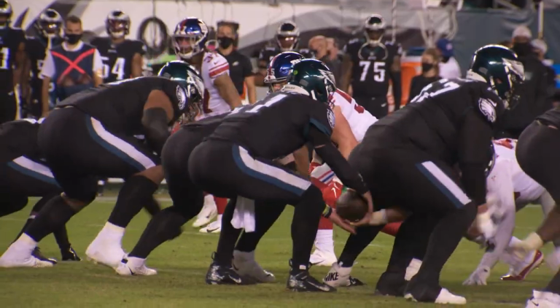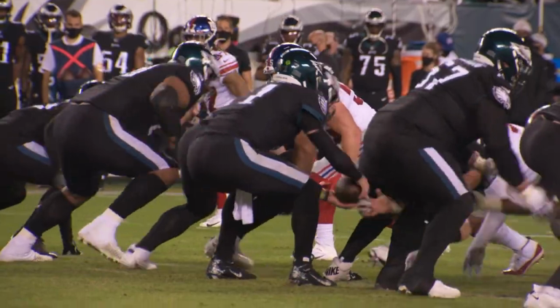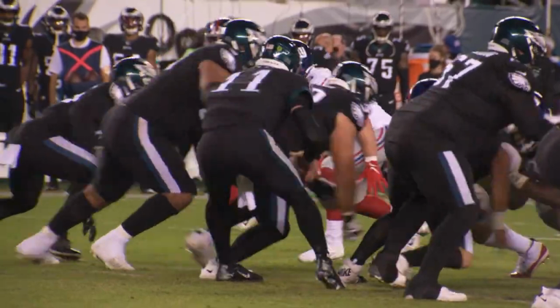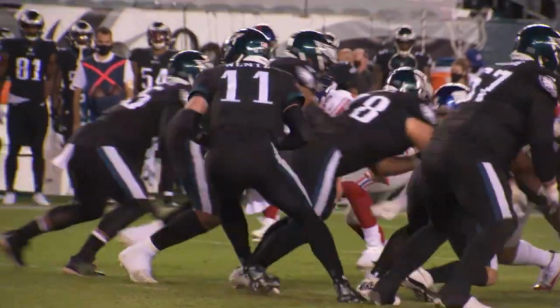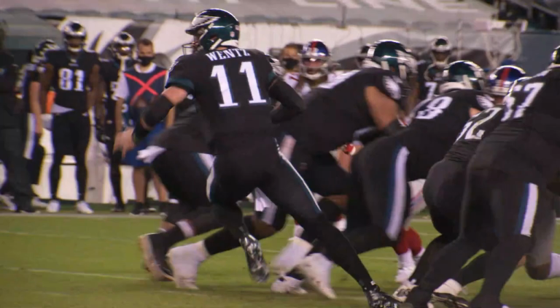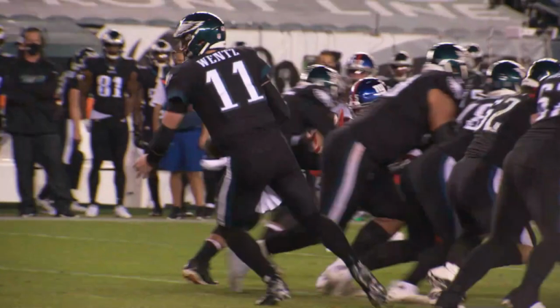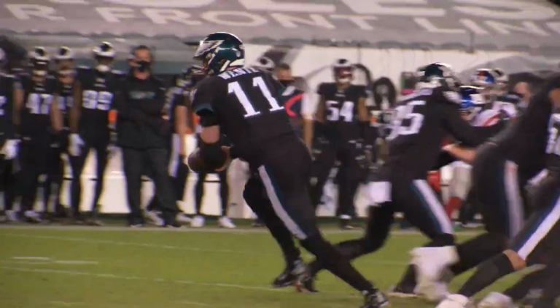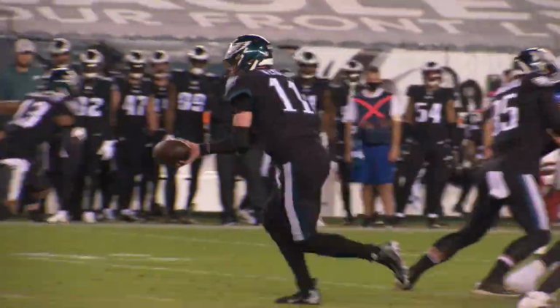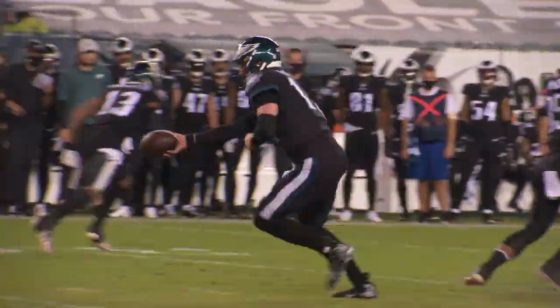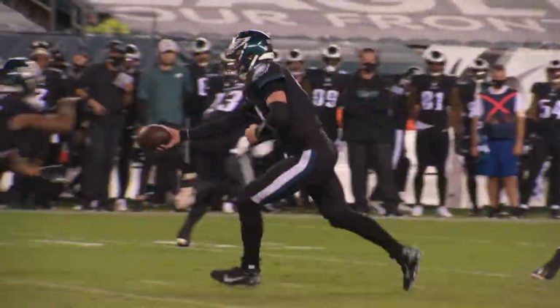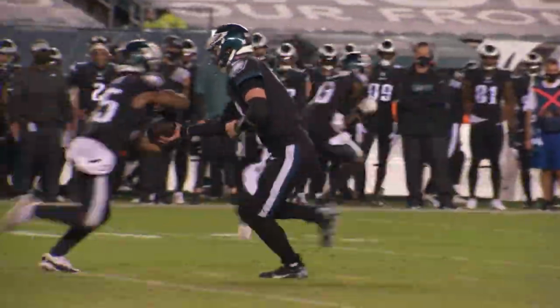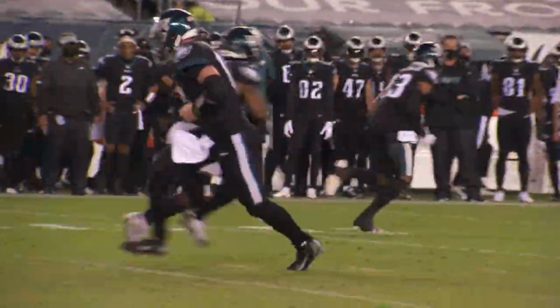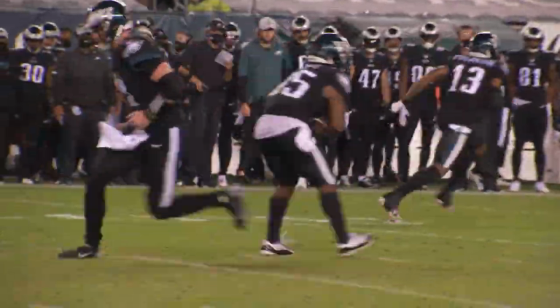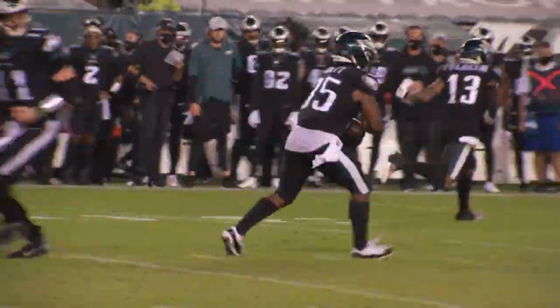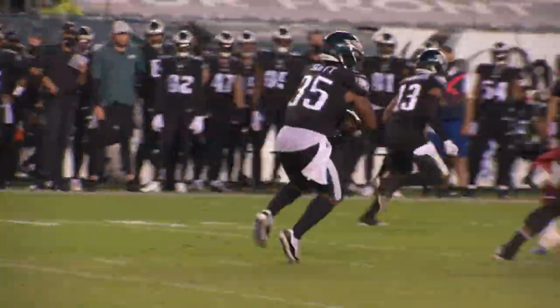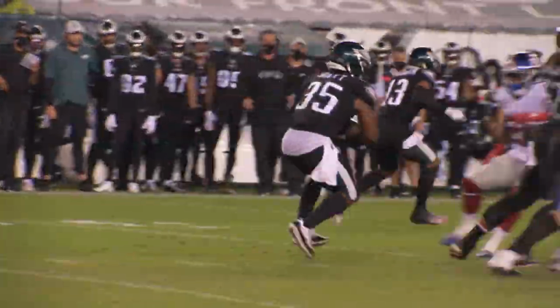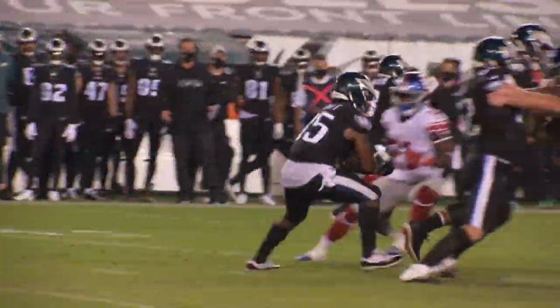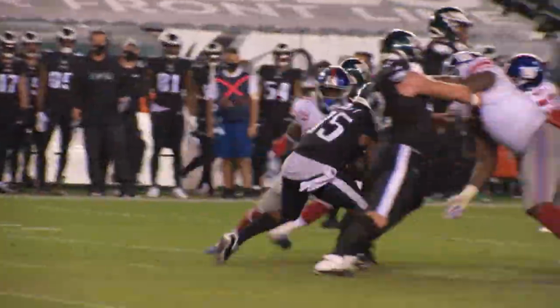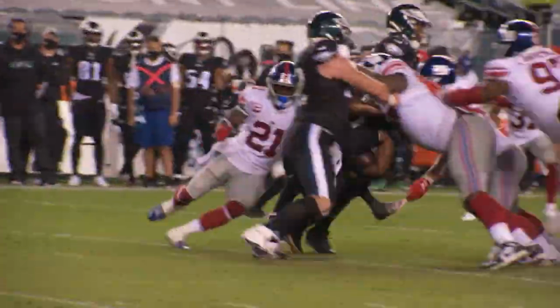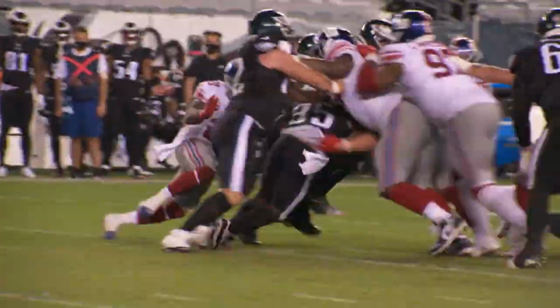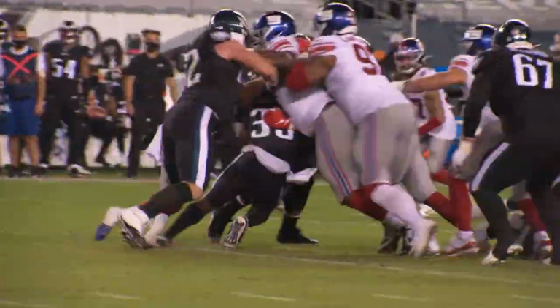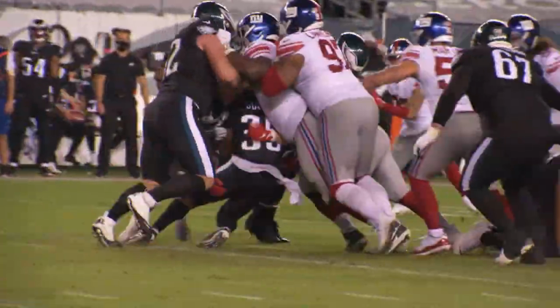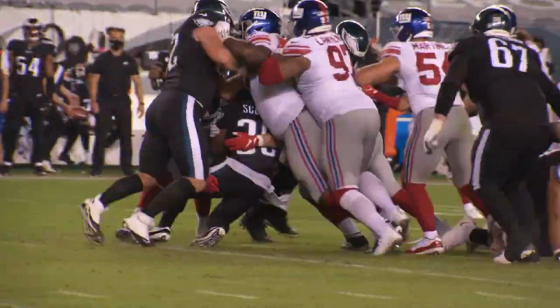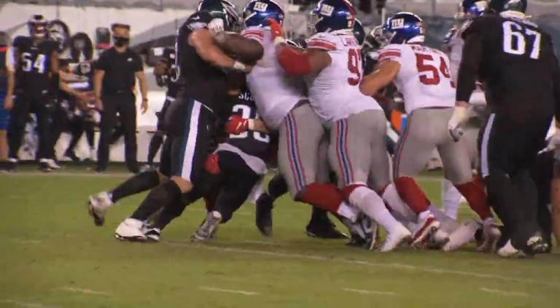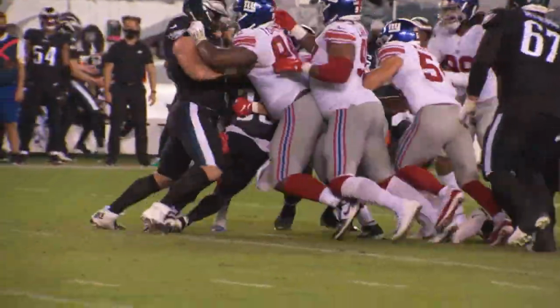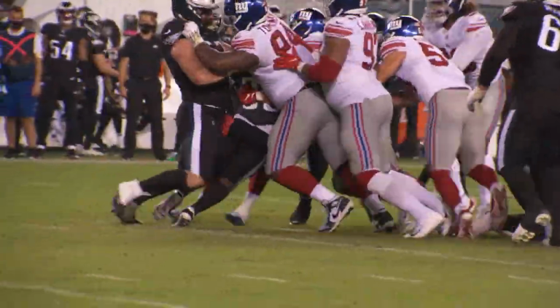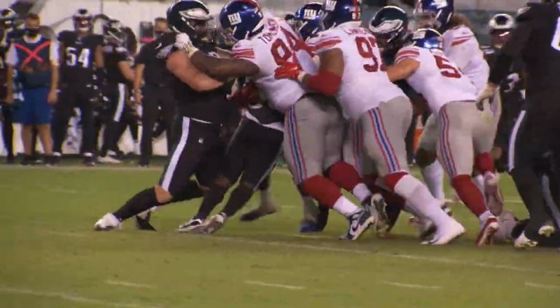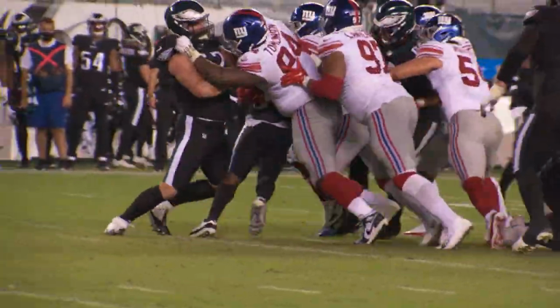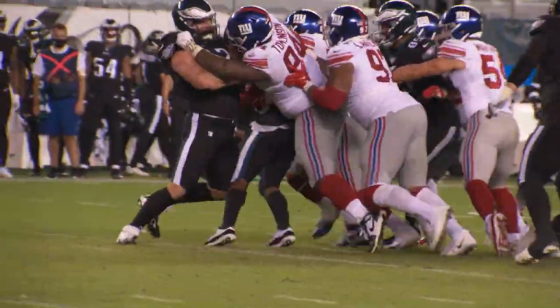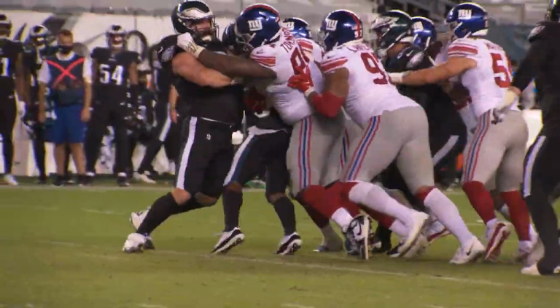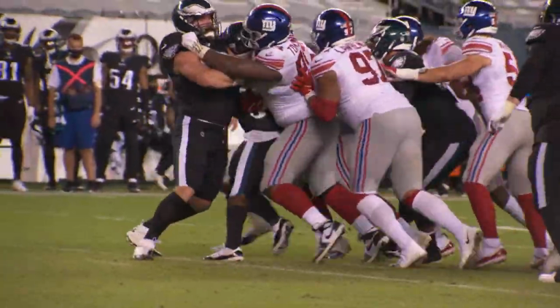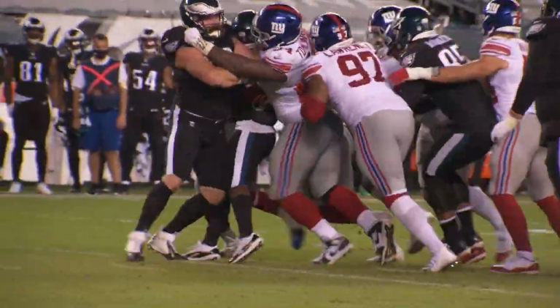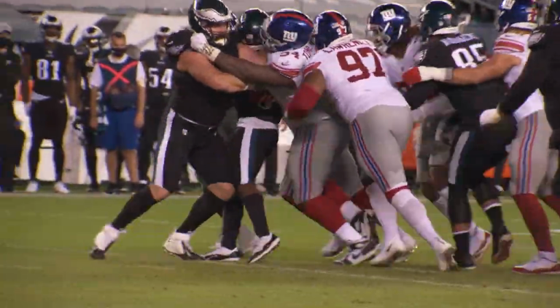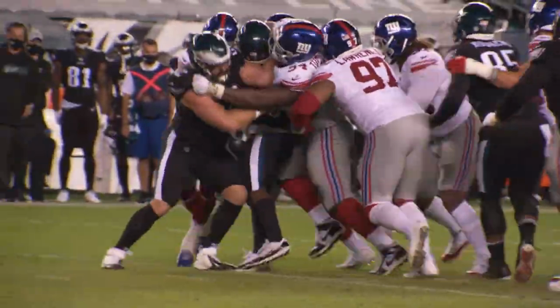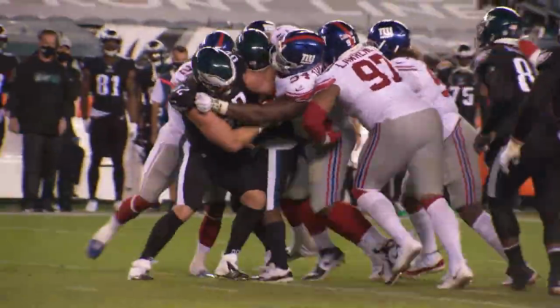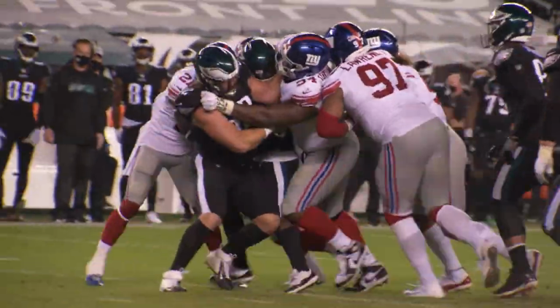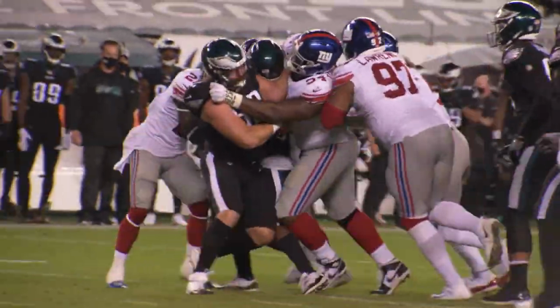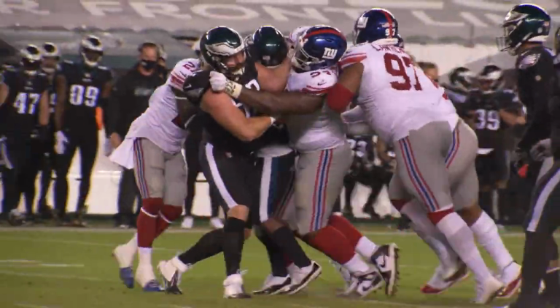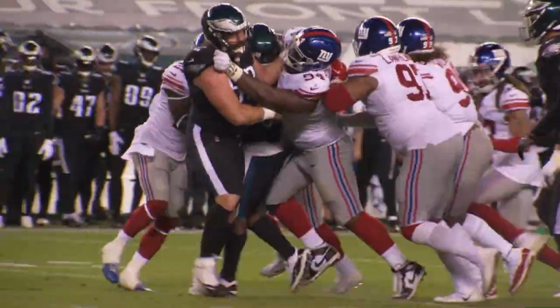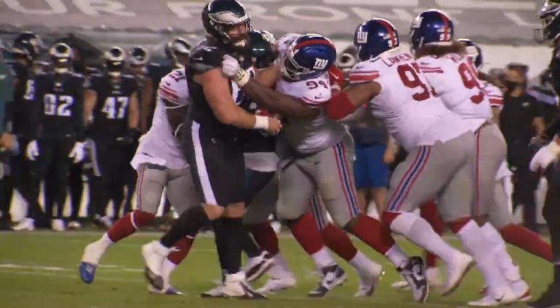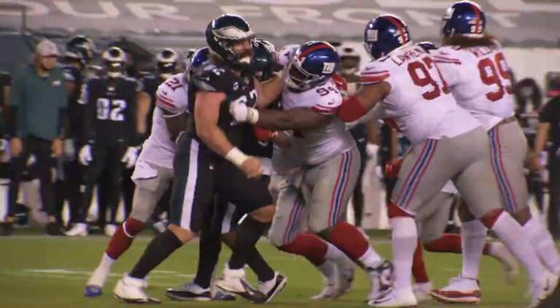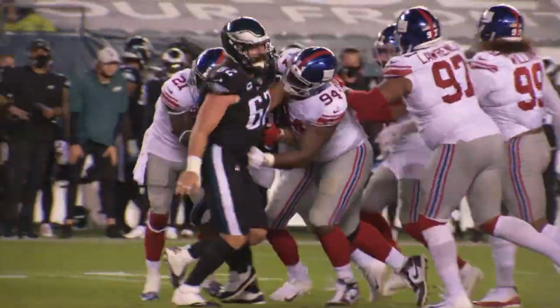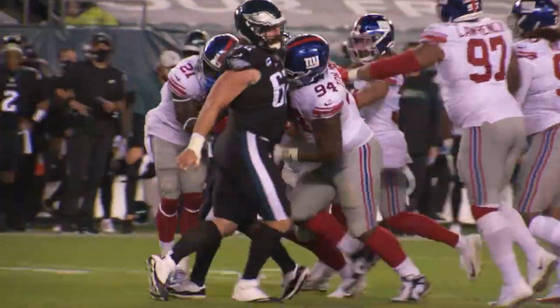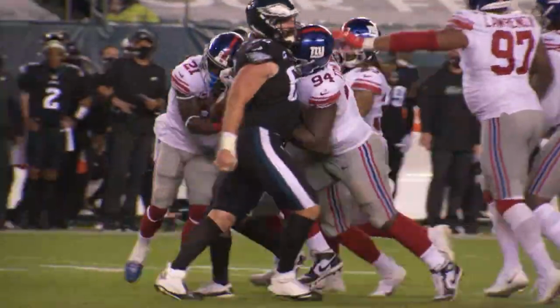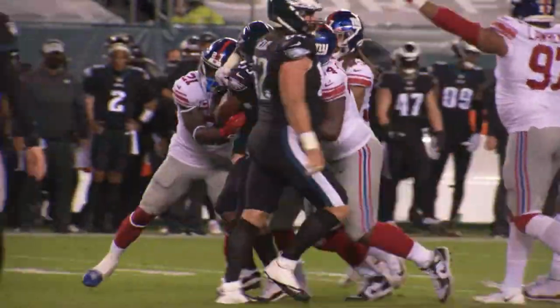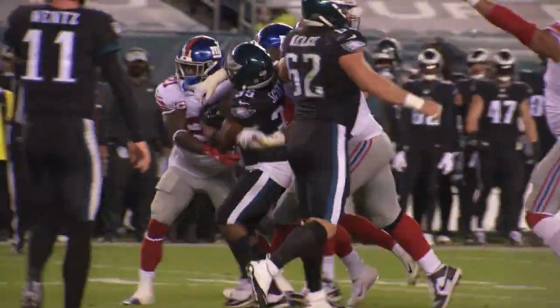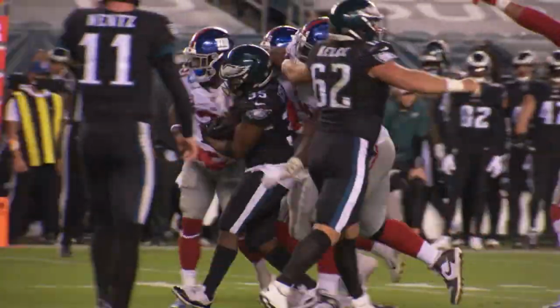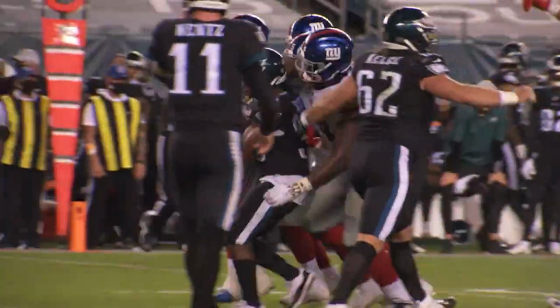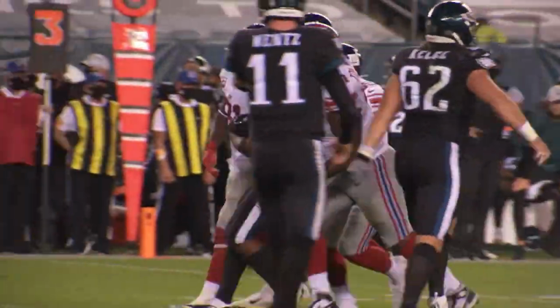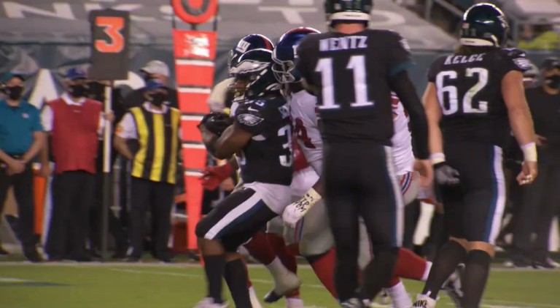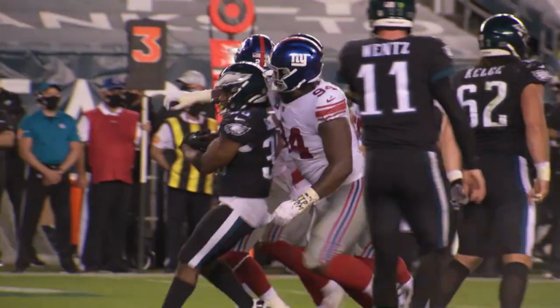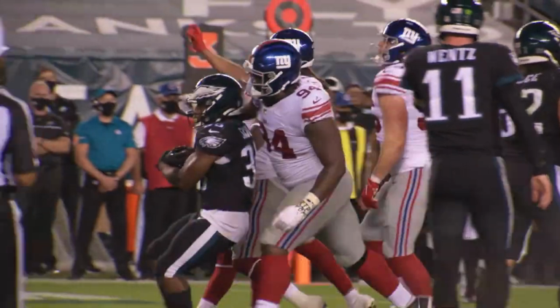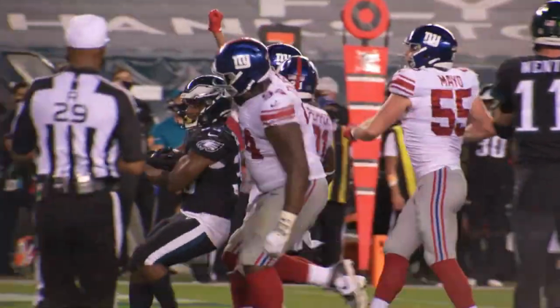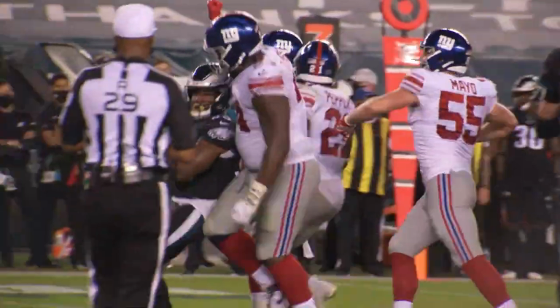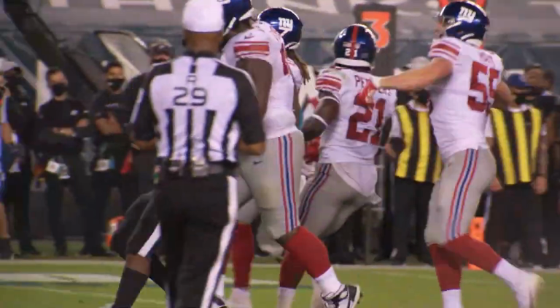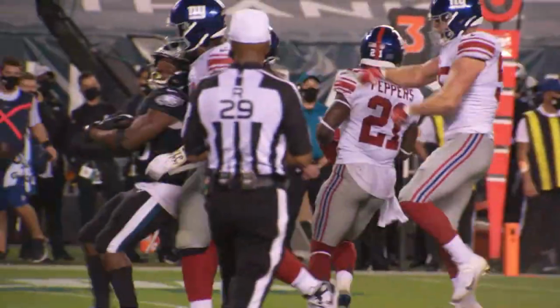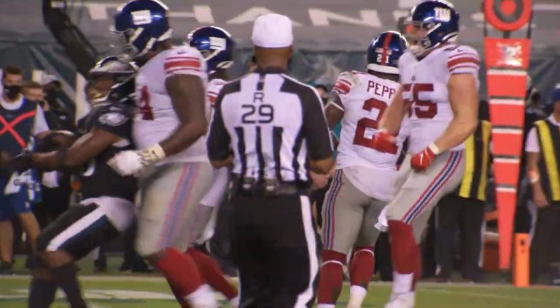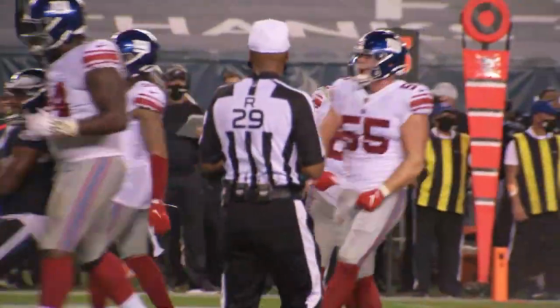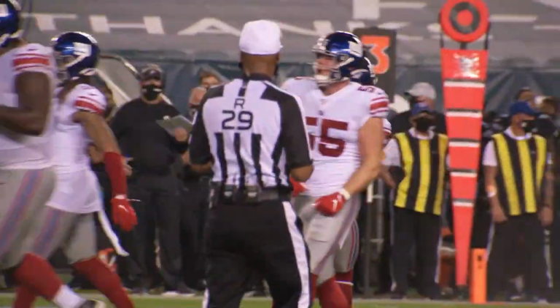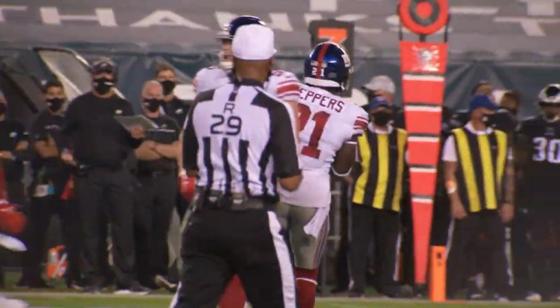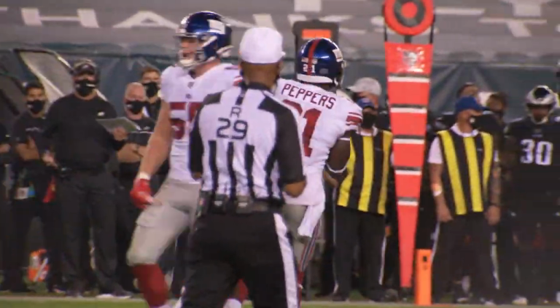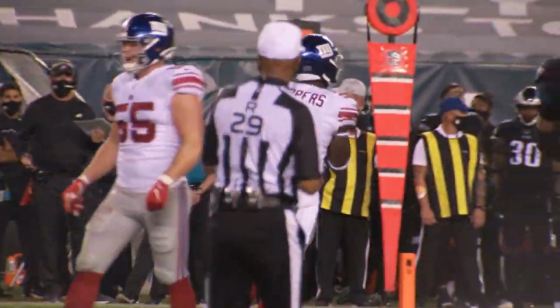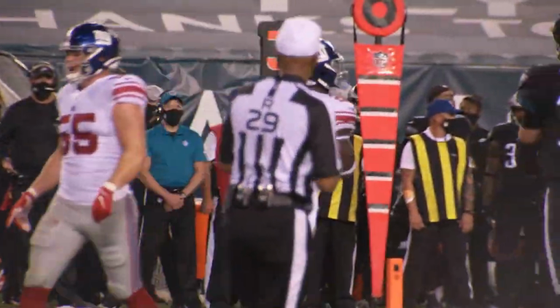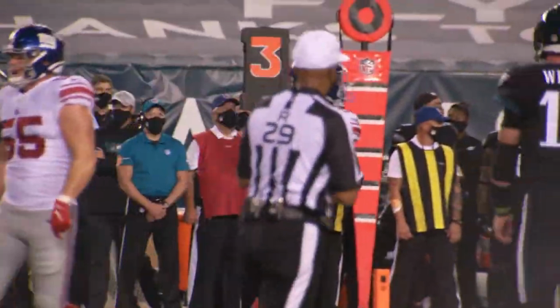Takes the snap, he's going to hand it off for Scott. Hit at the line and stop. He is not getting the first down. Excellent job by Dalvin Tomlinson.